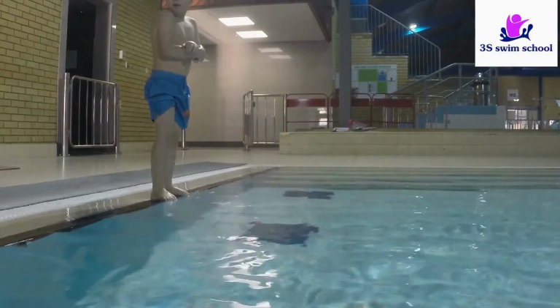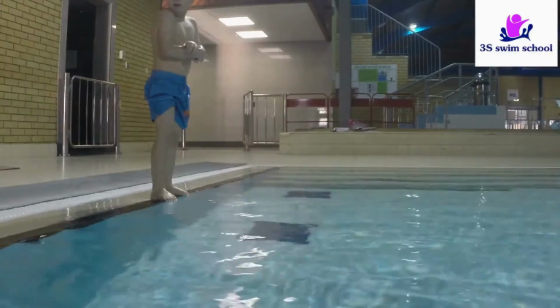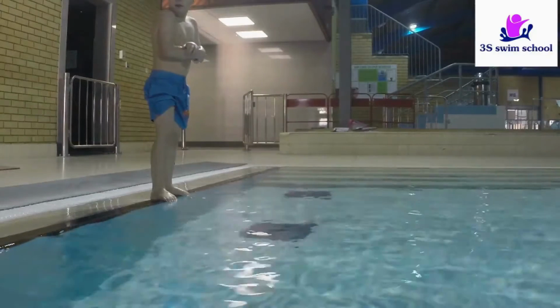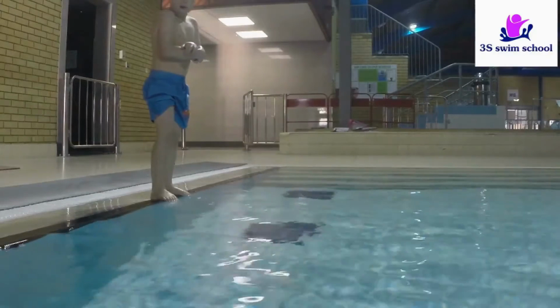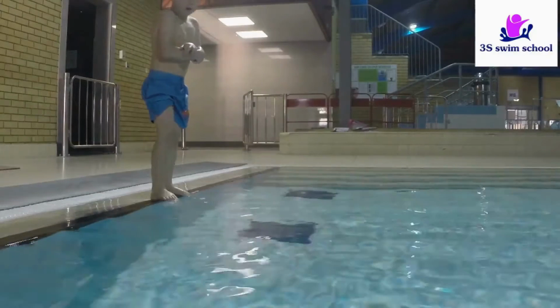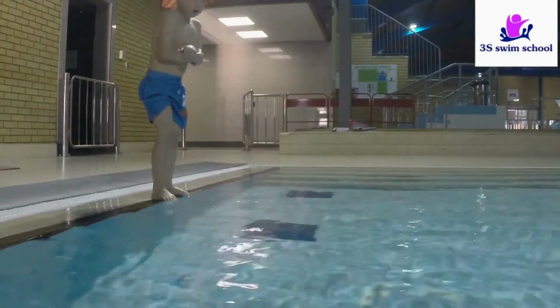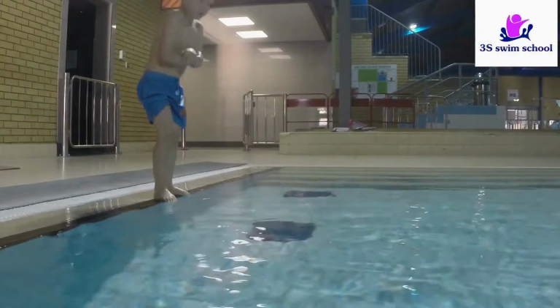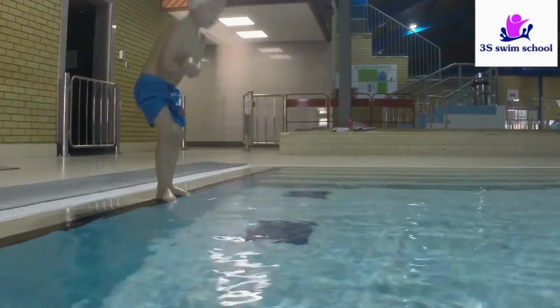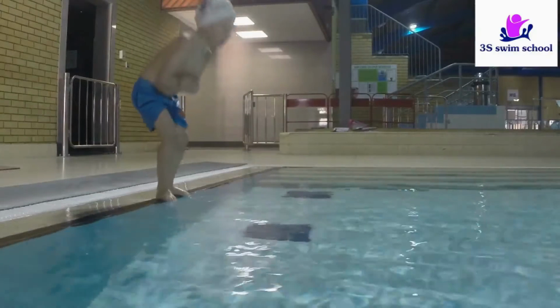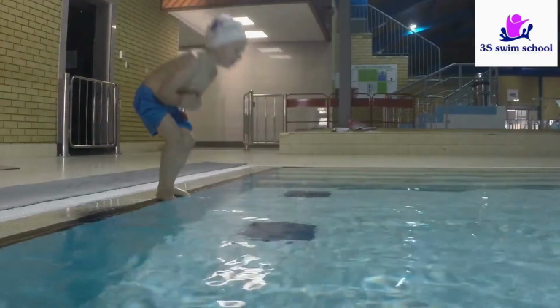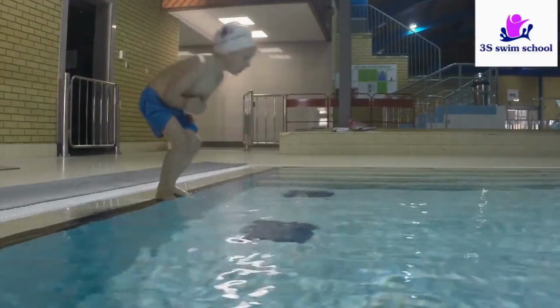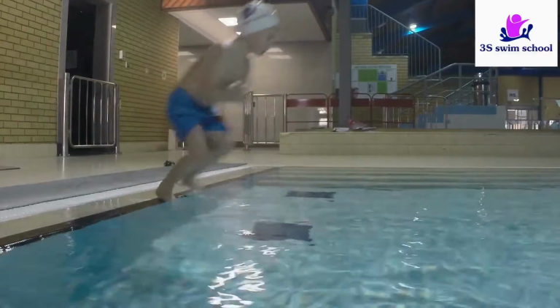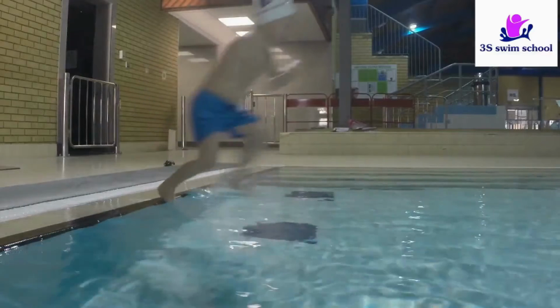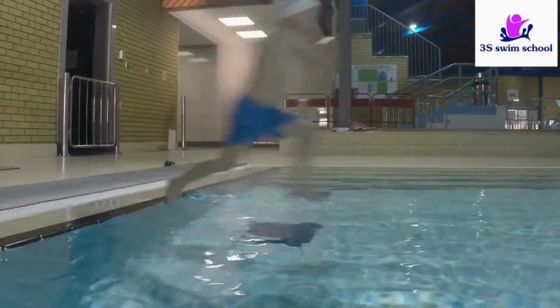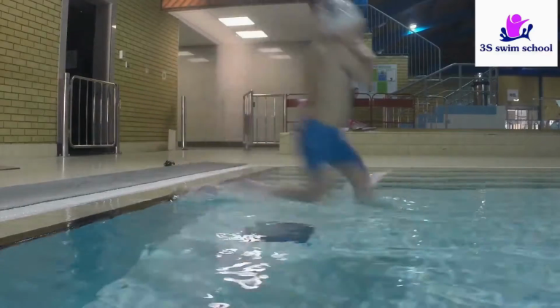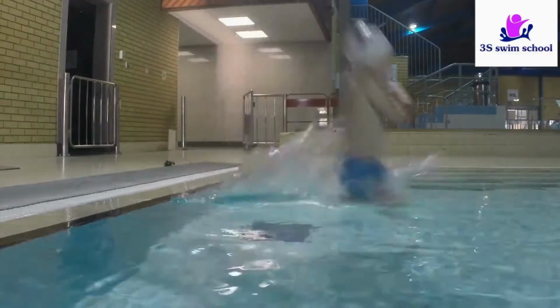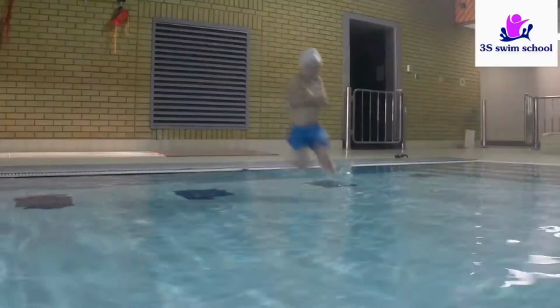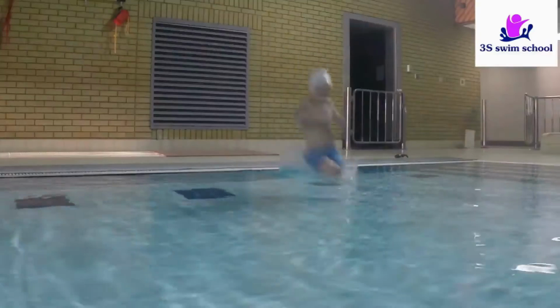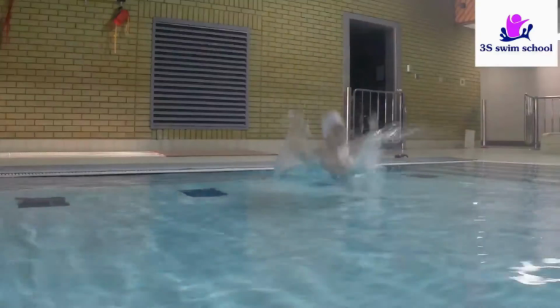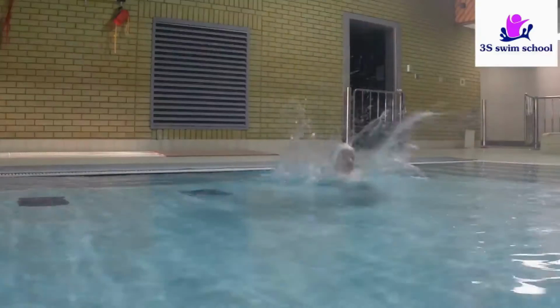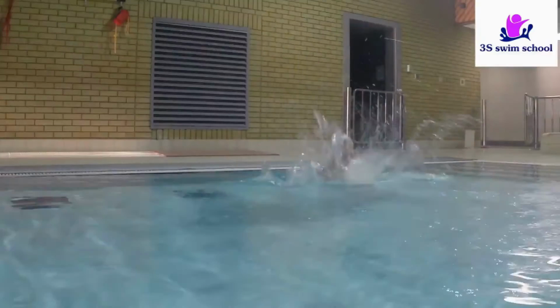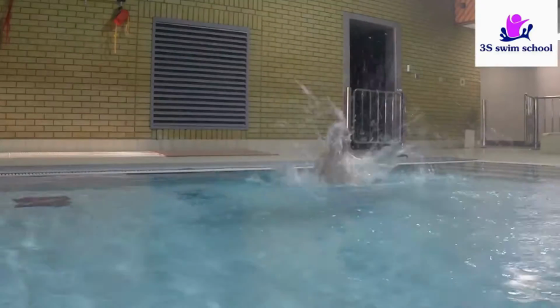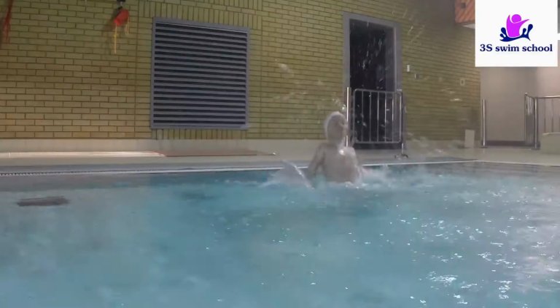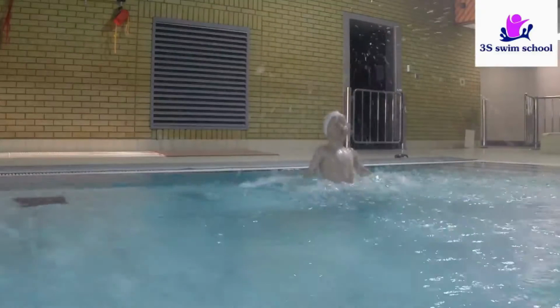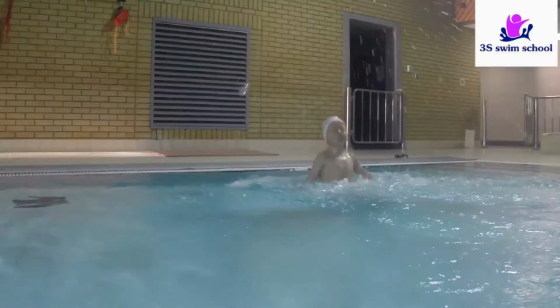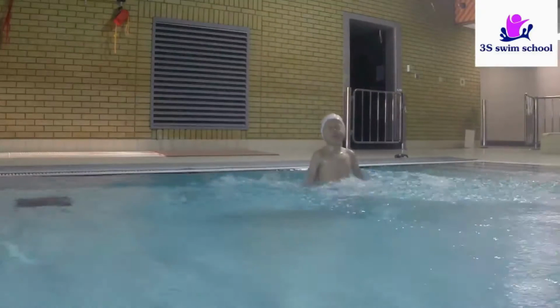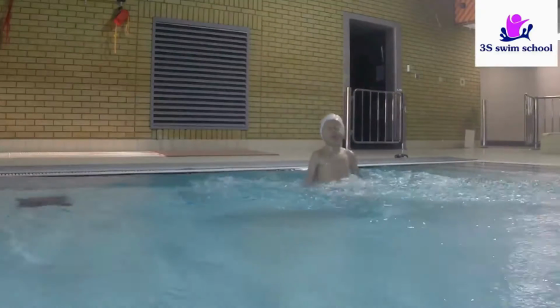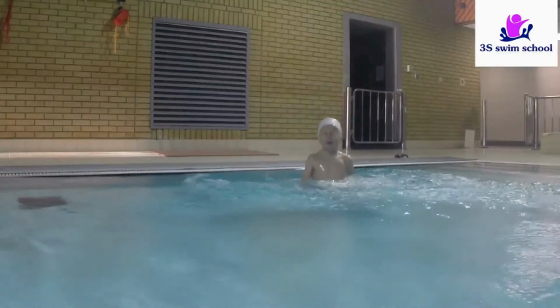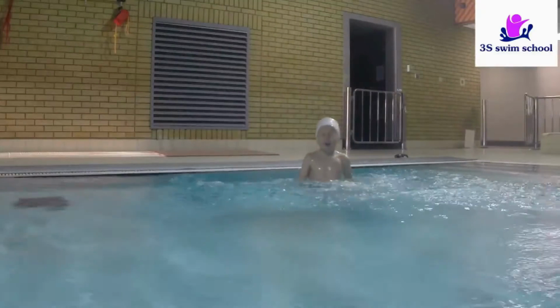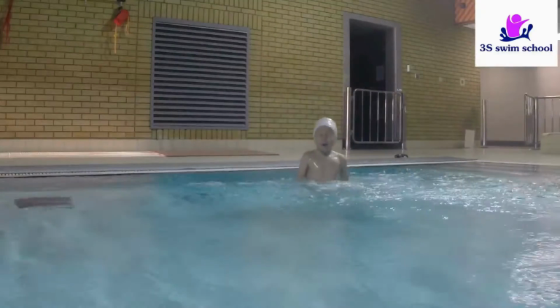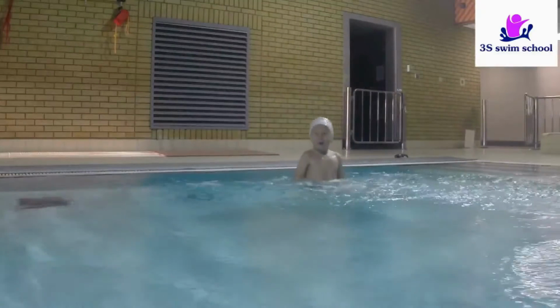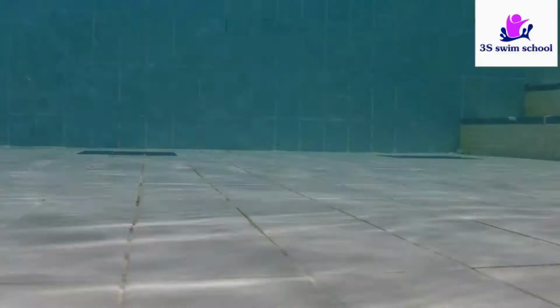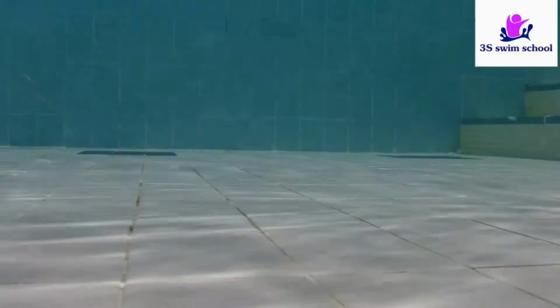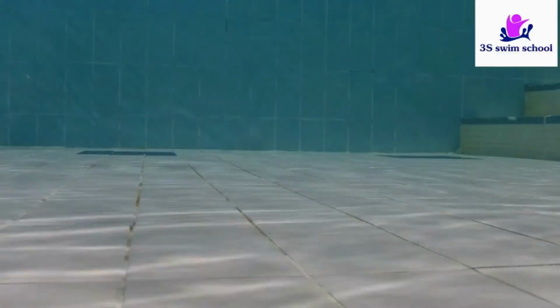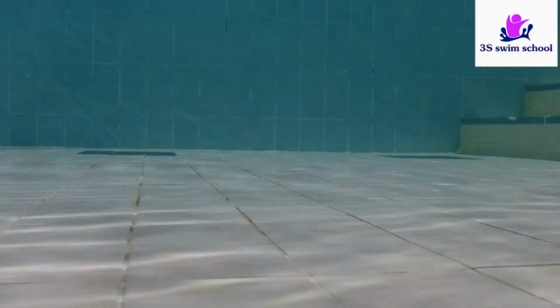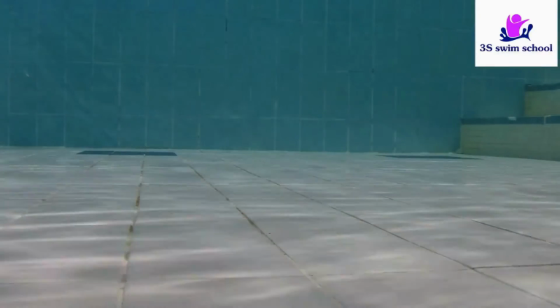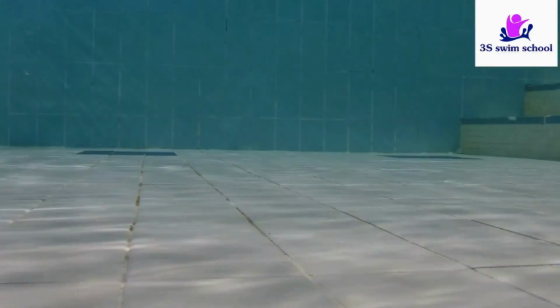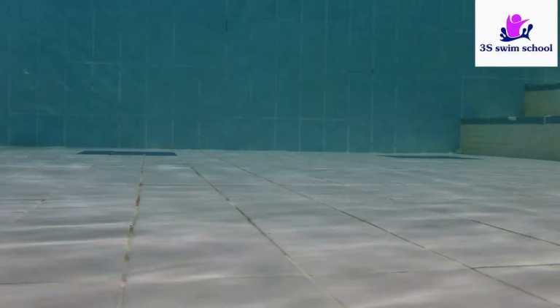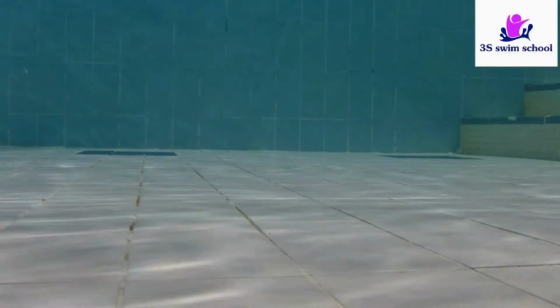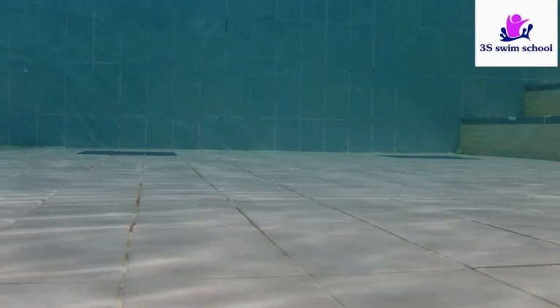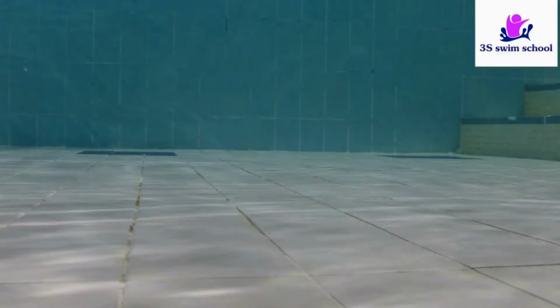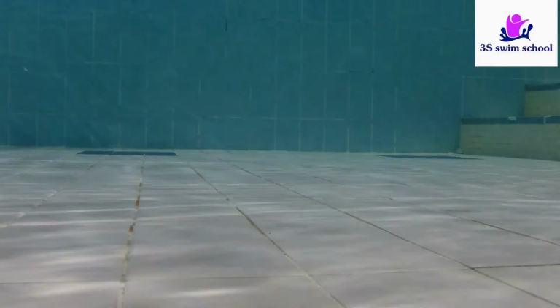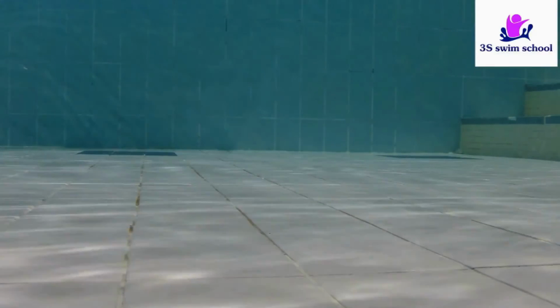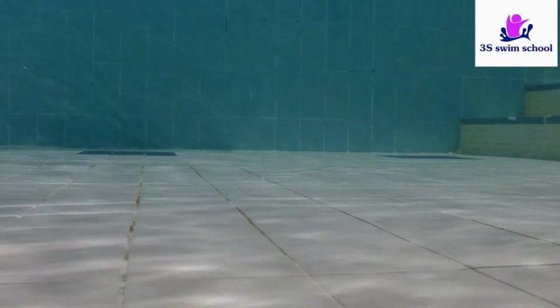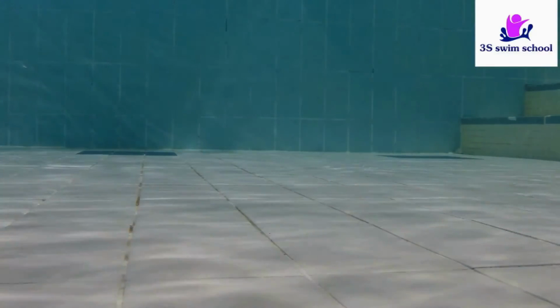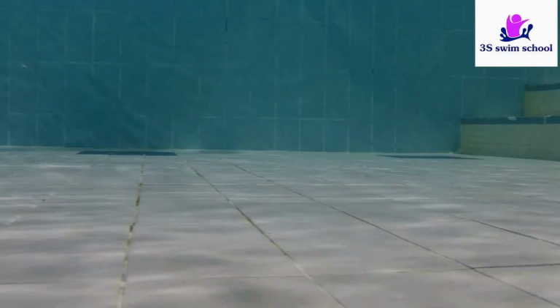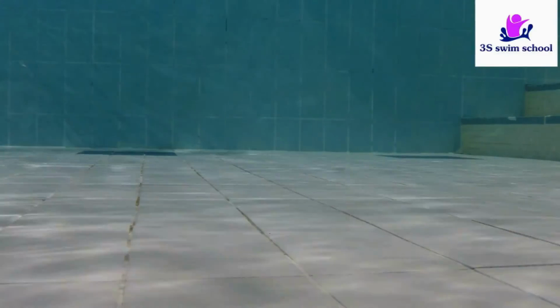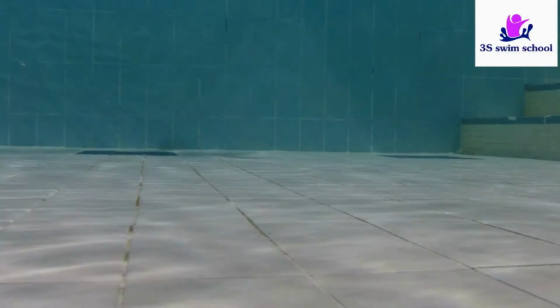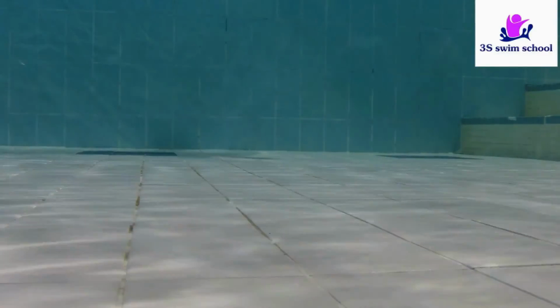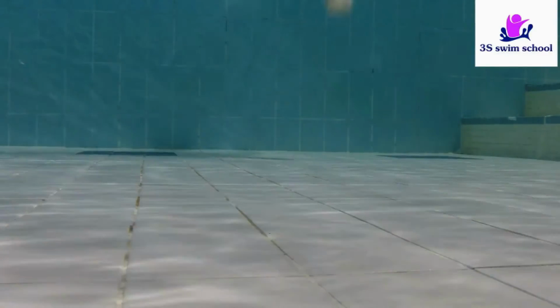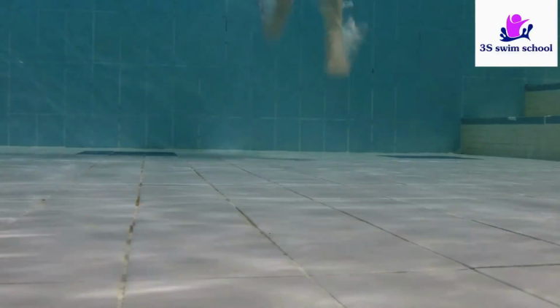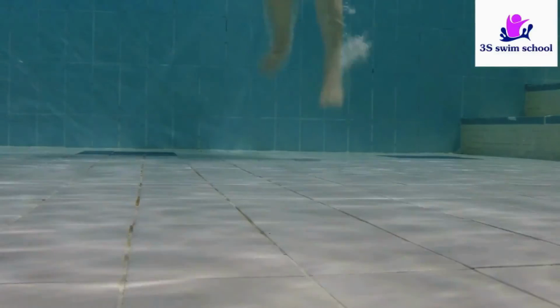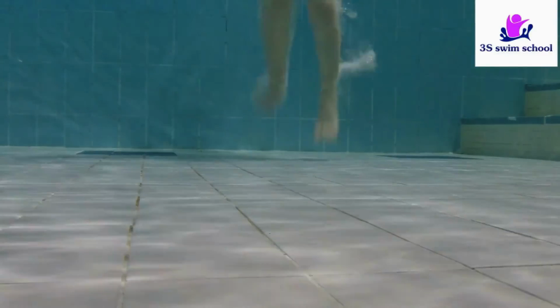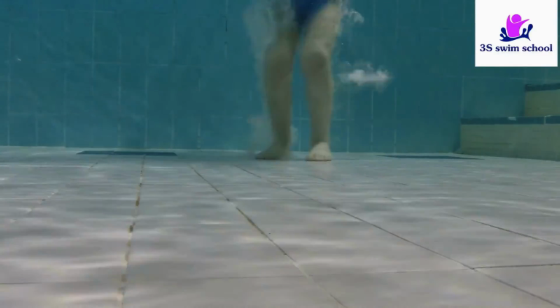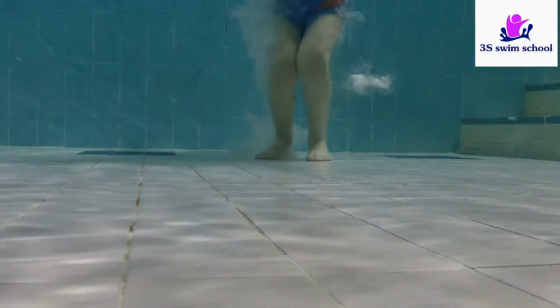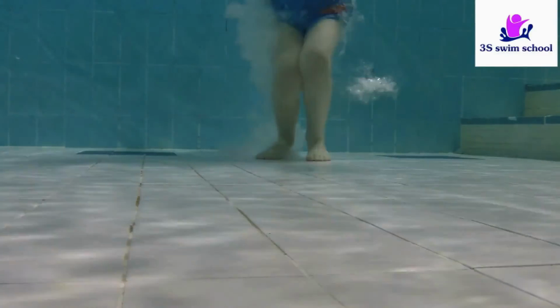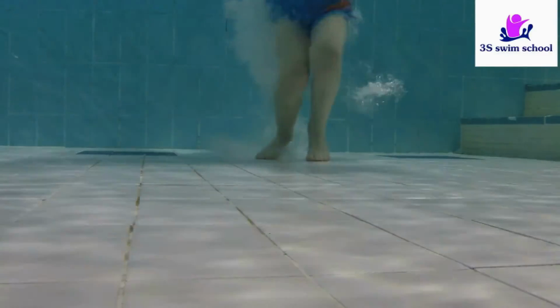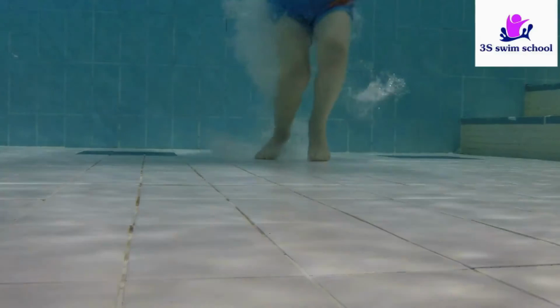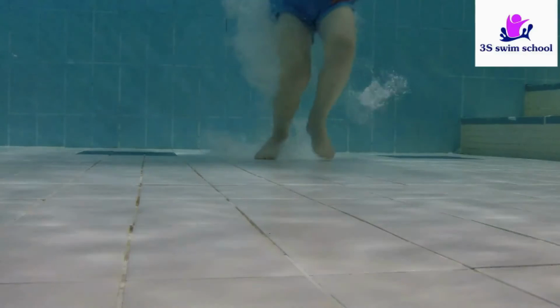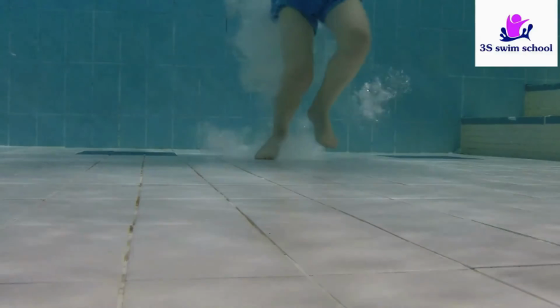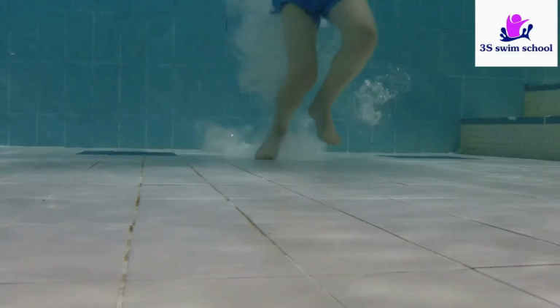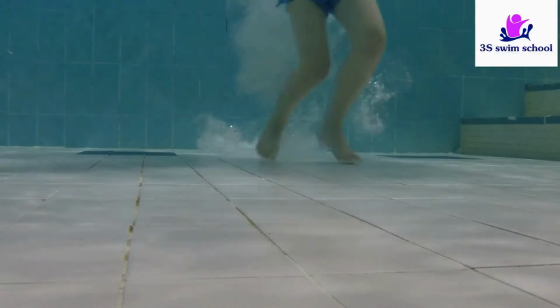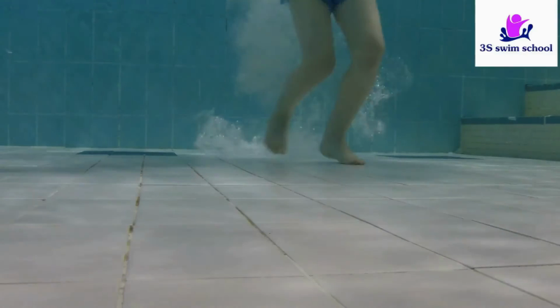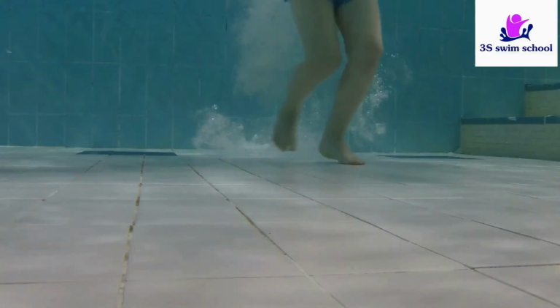For more confident swimmers, jumping in is also an acceptable option — just make sure the swimmer bends their knees a little on the entry.